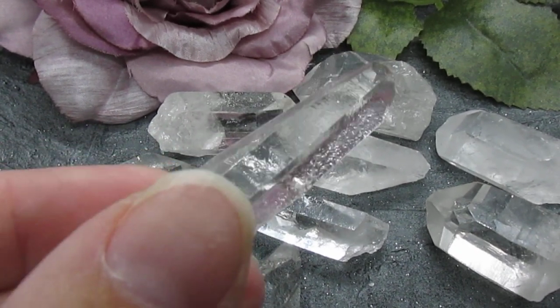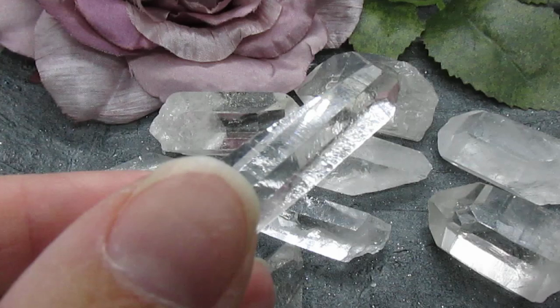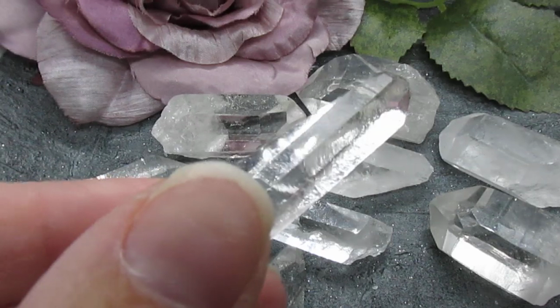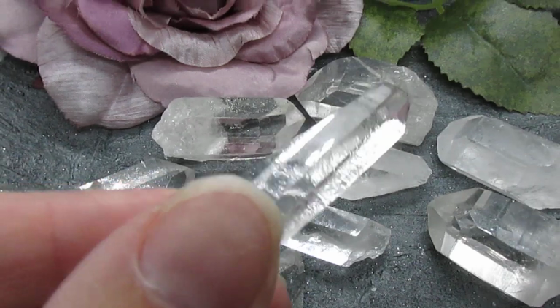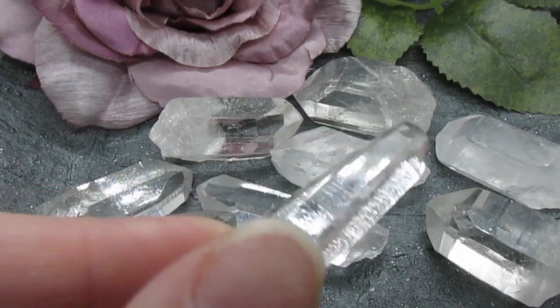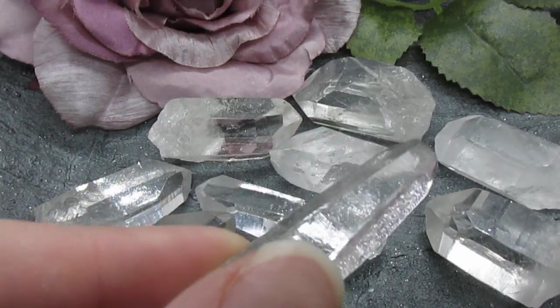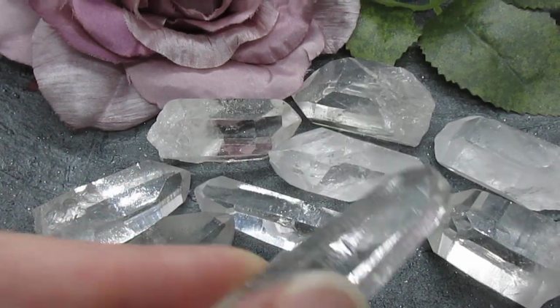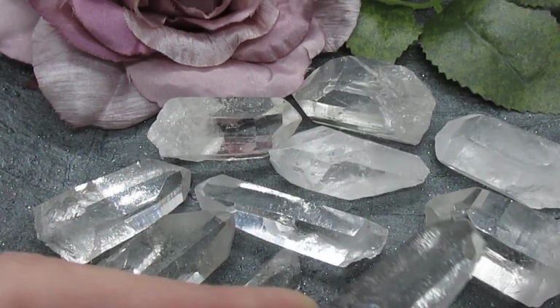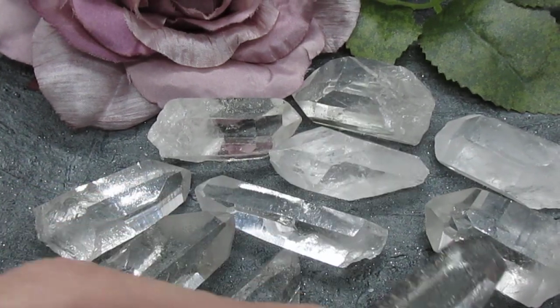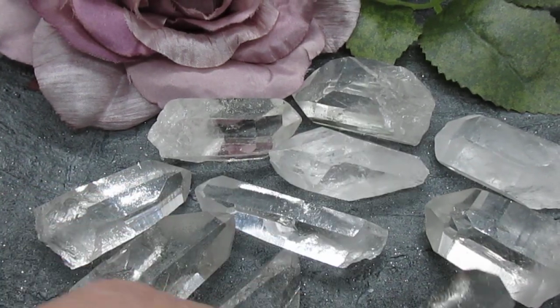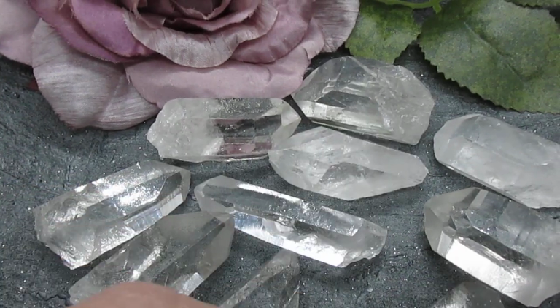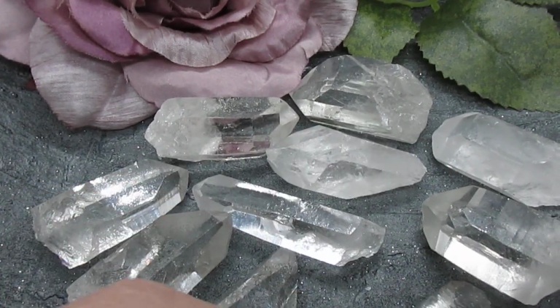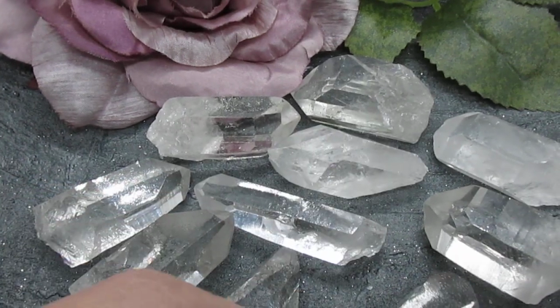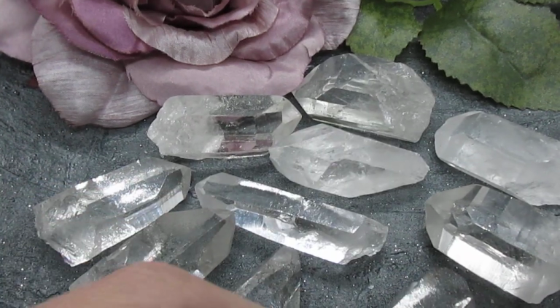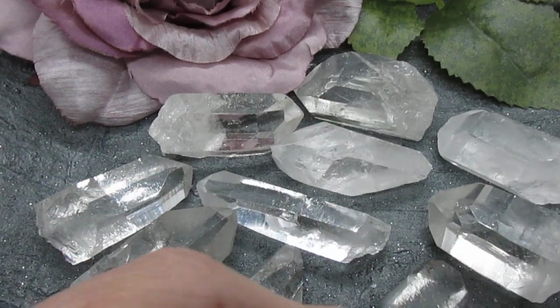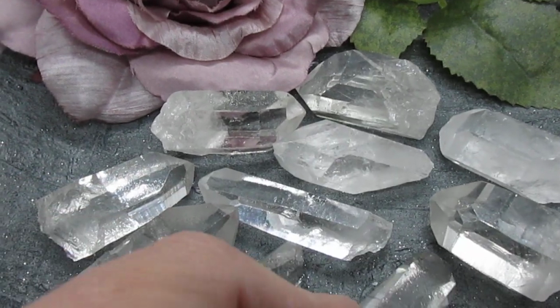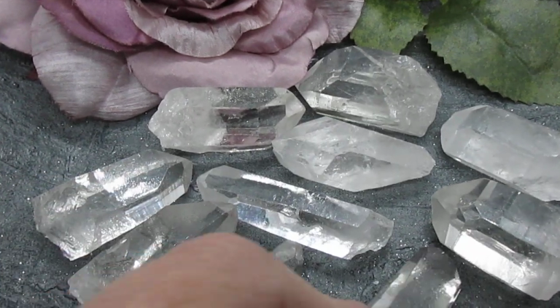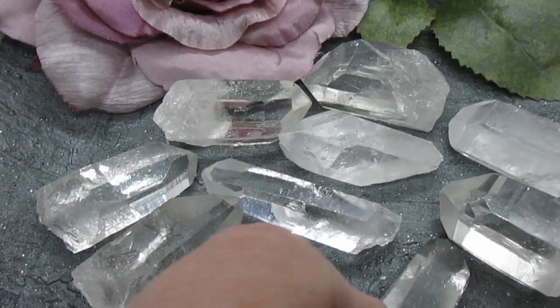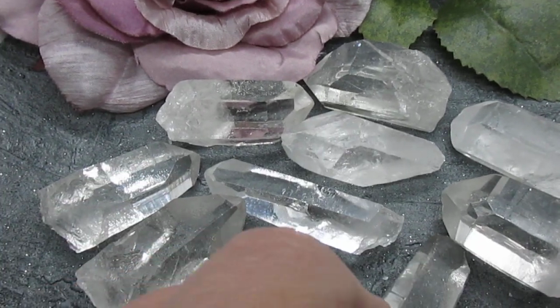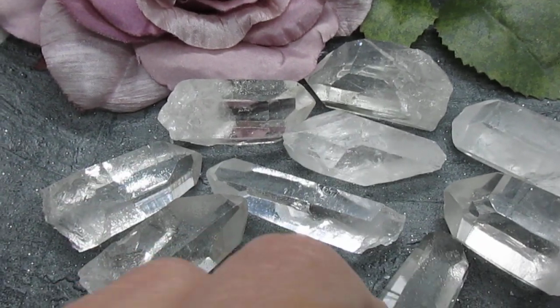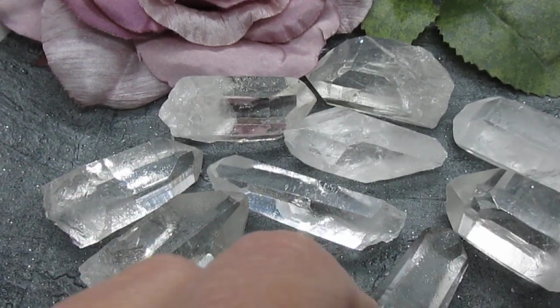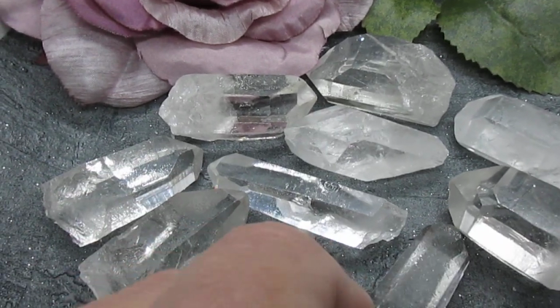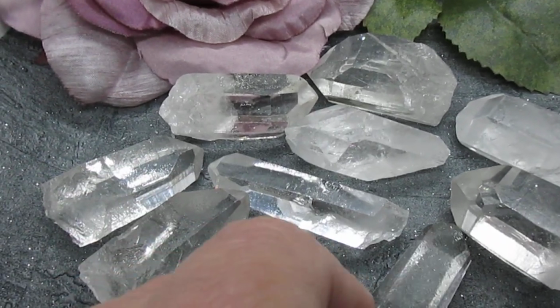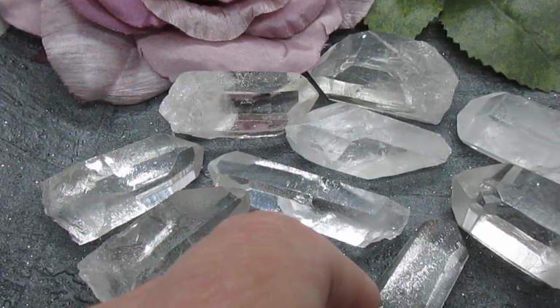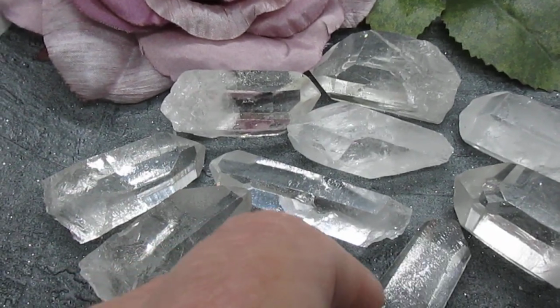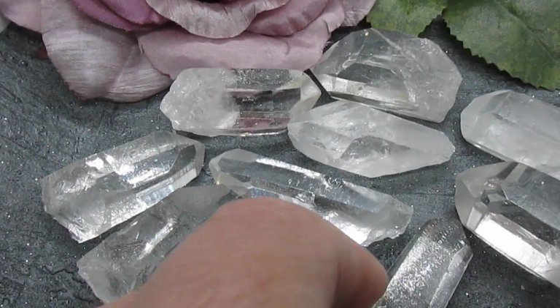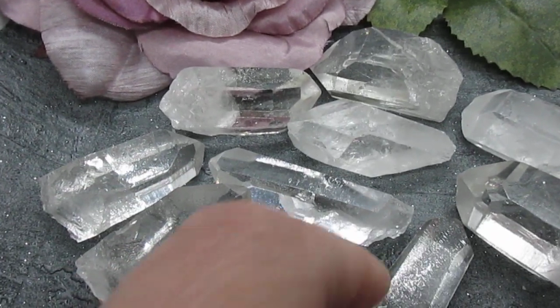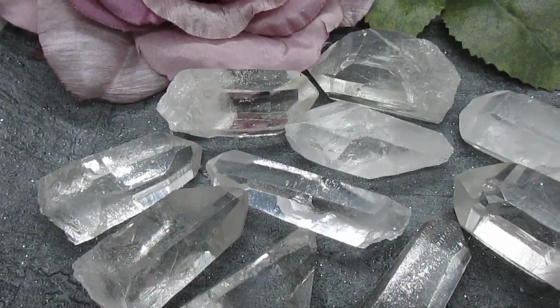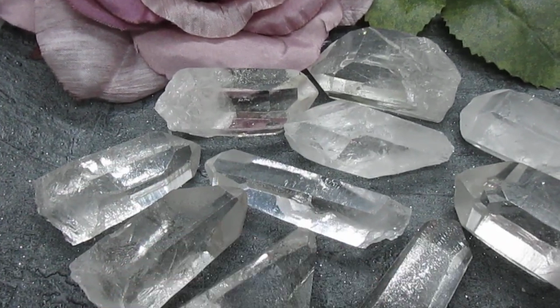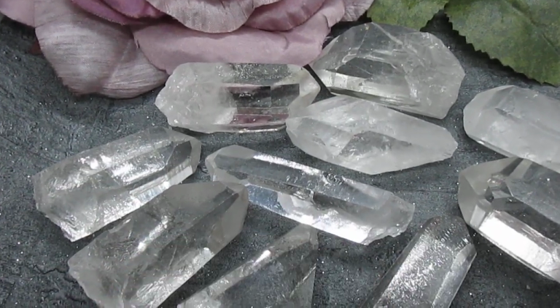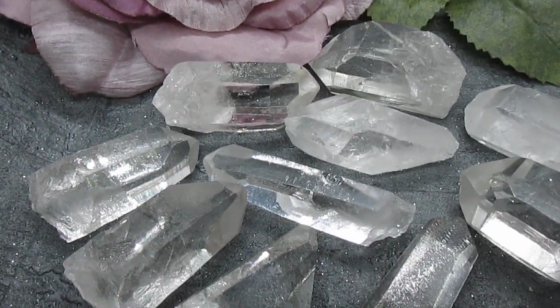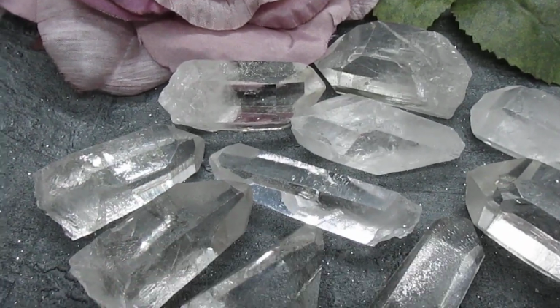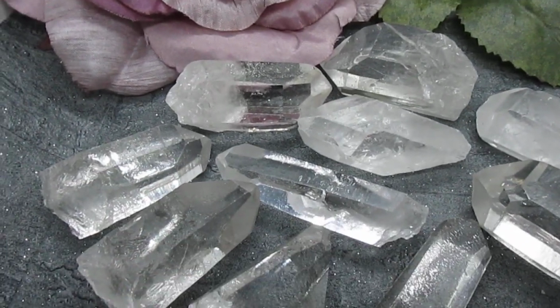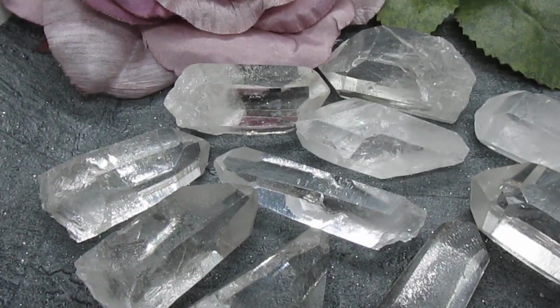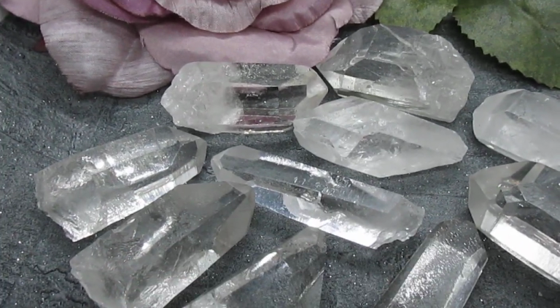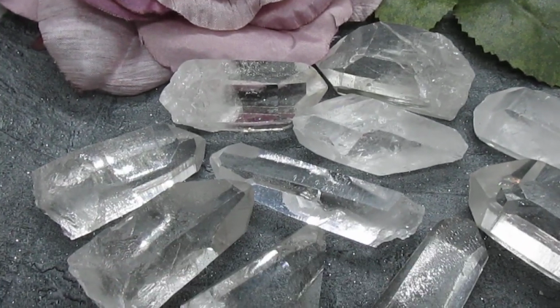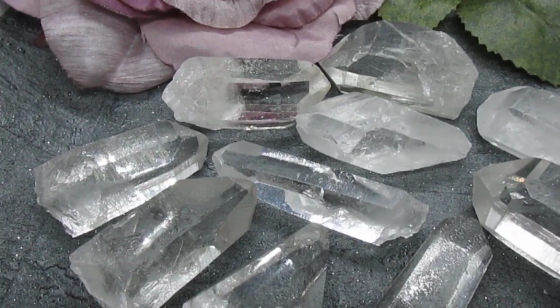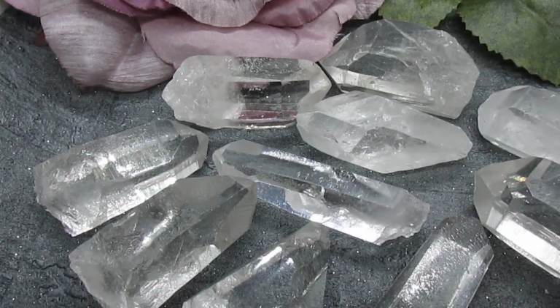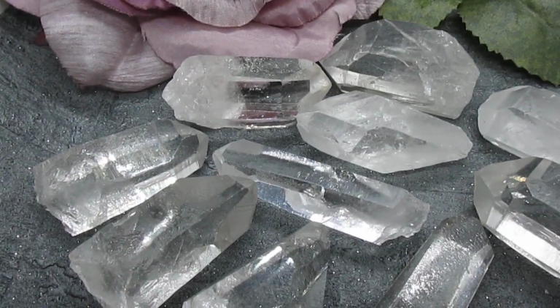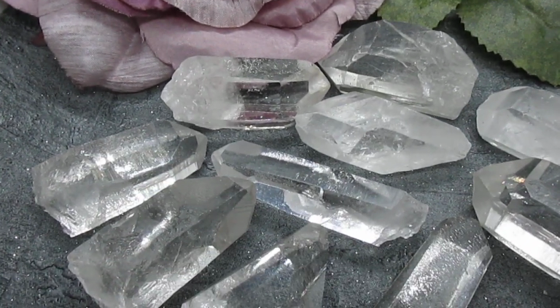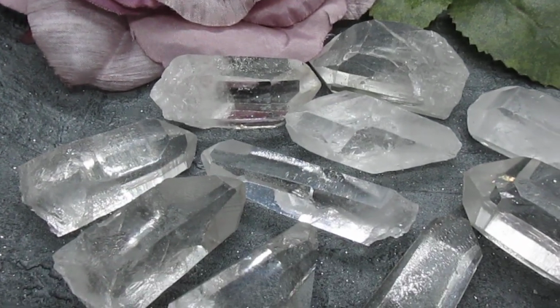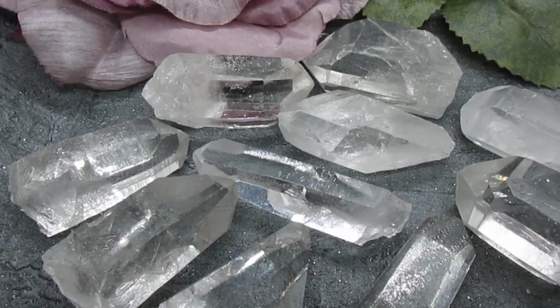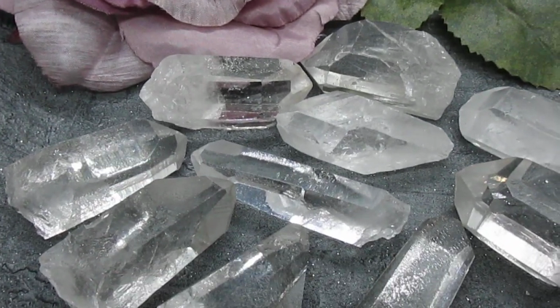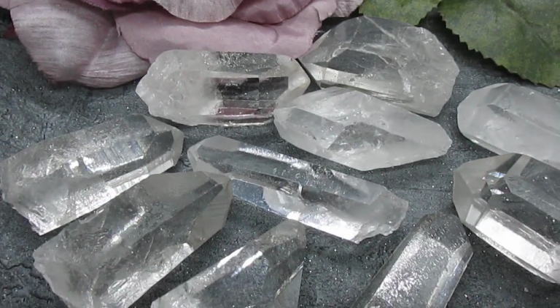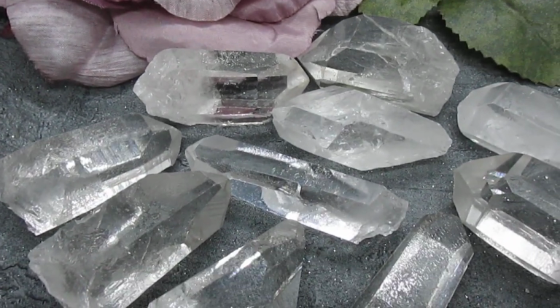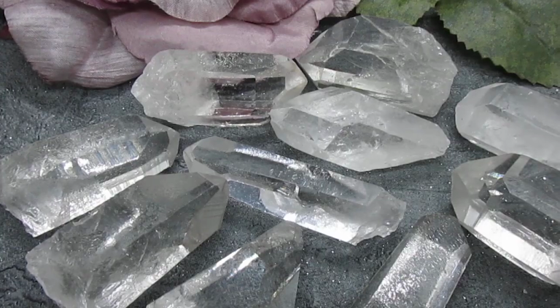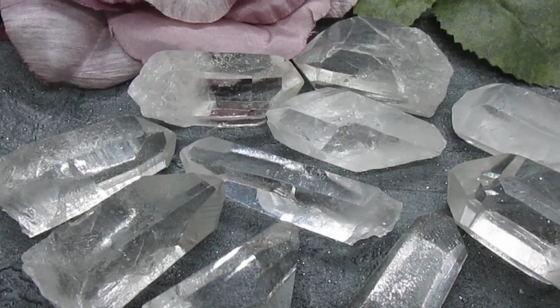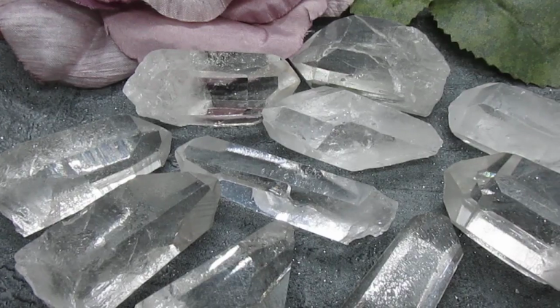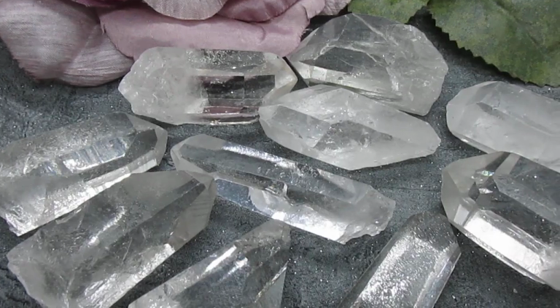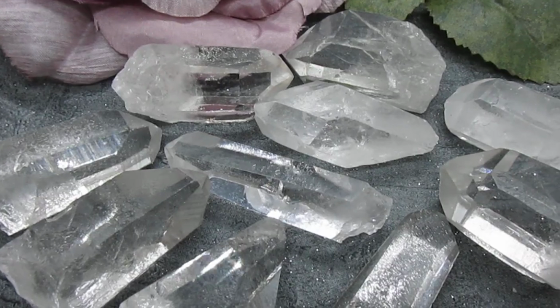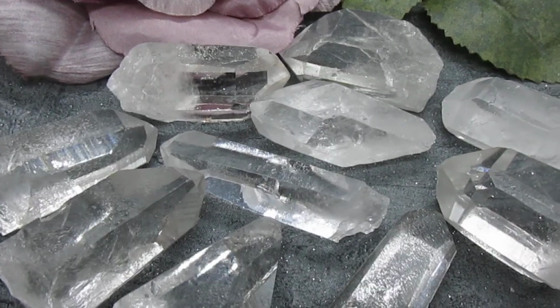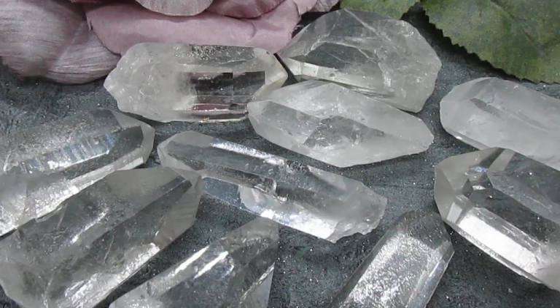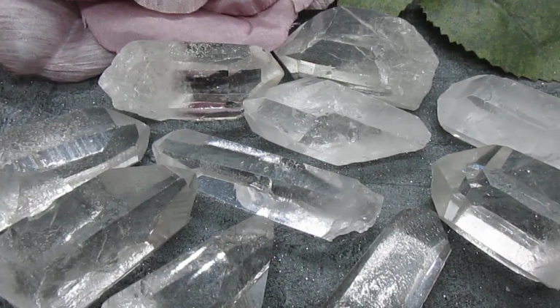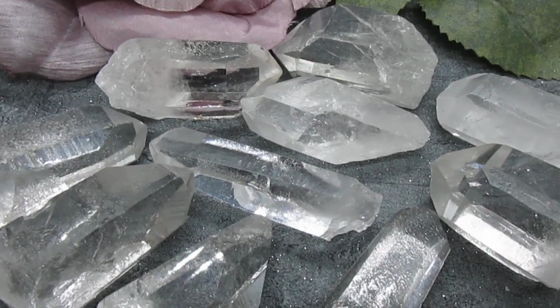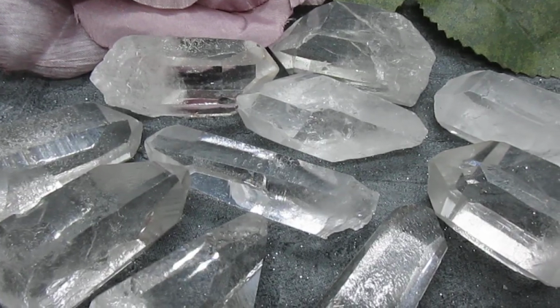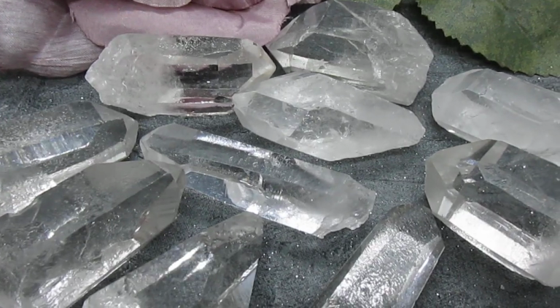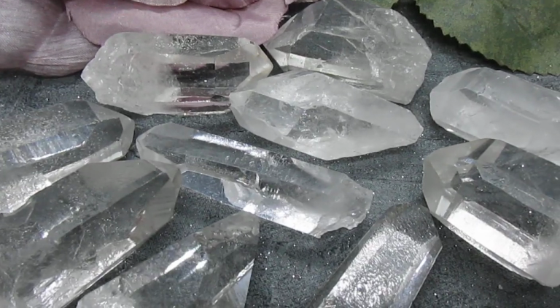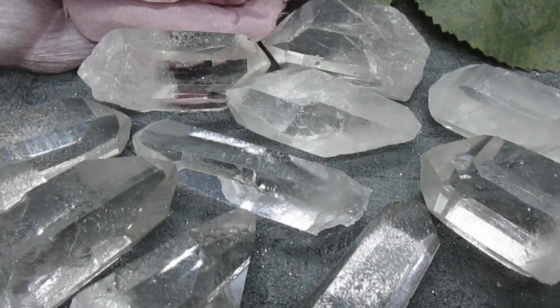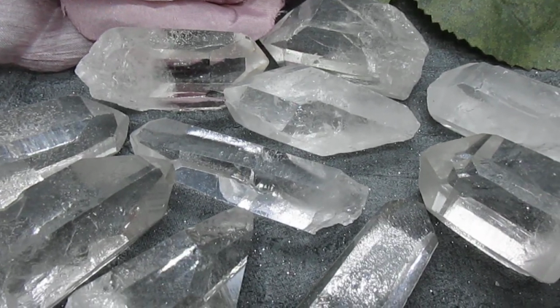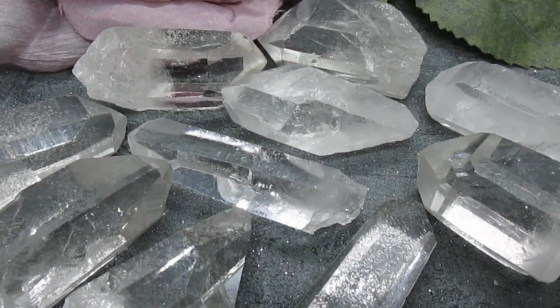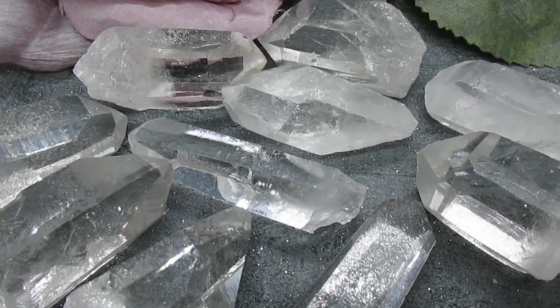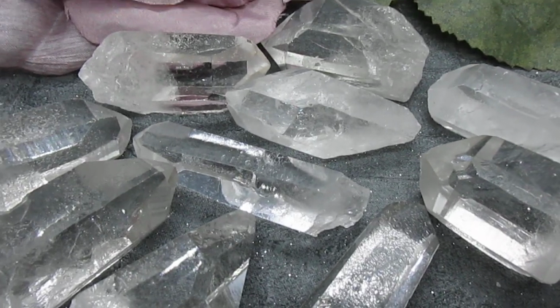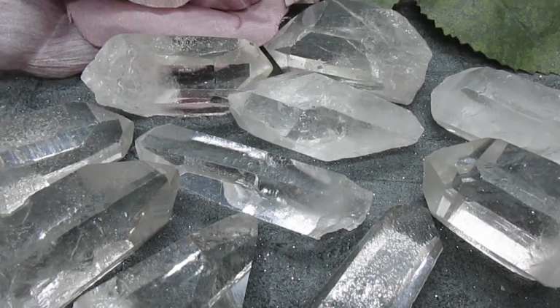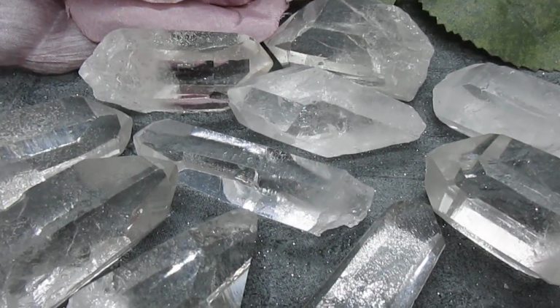They are perfect for healing, crystal grids, meditation, or to add to a crystal collection.